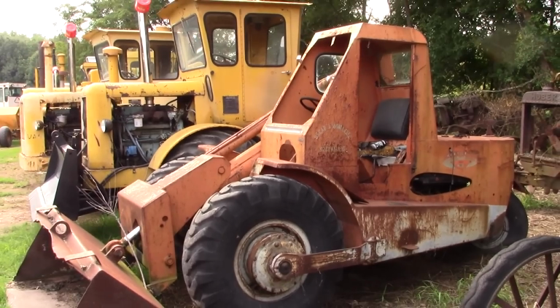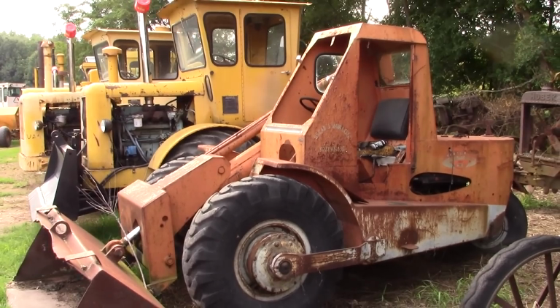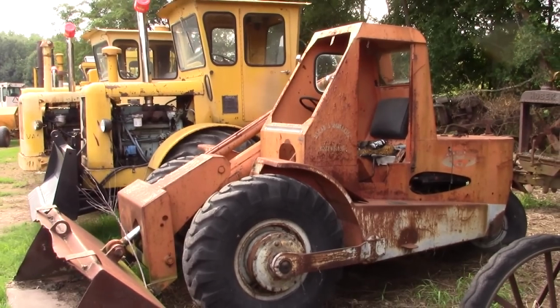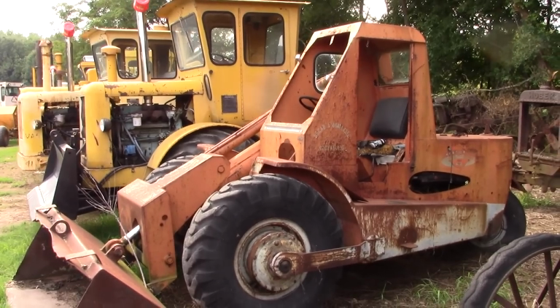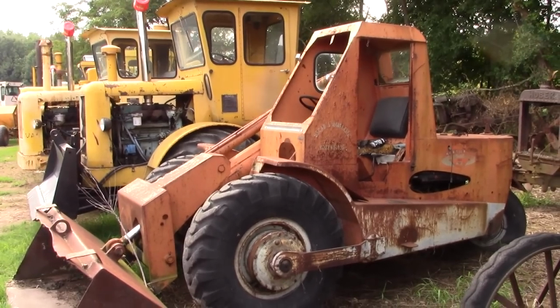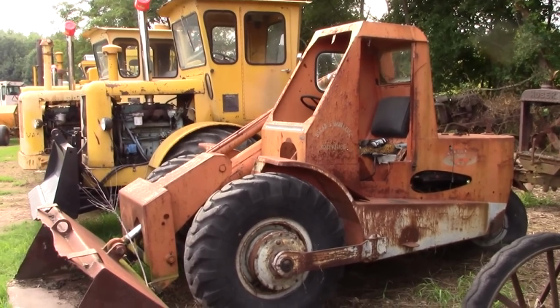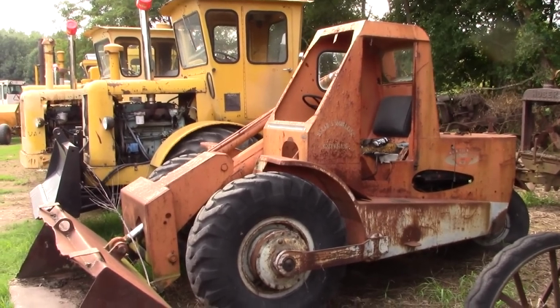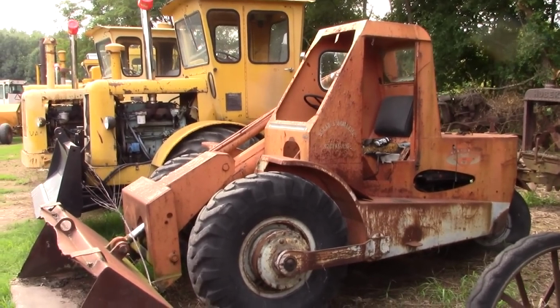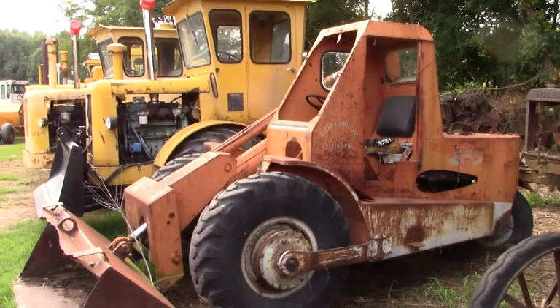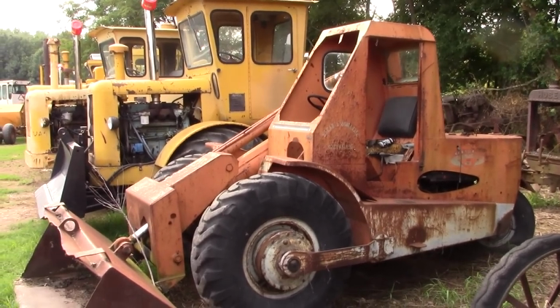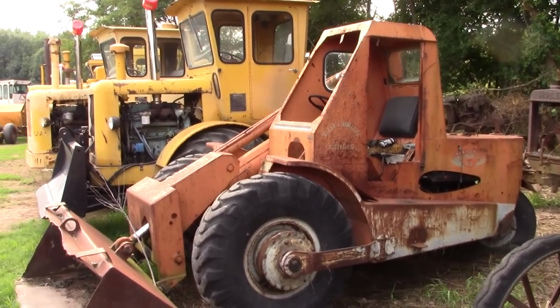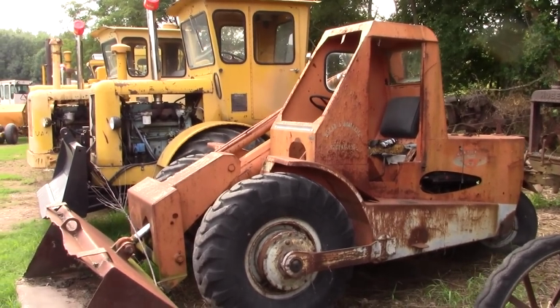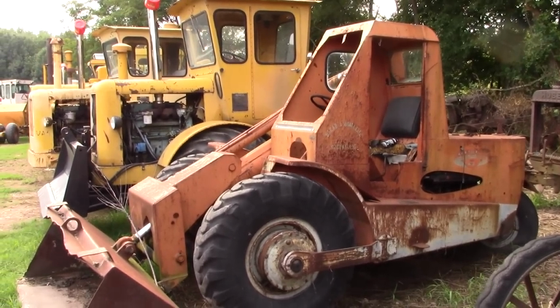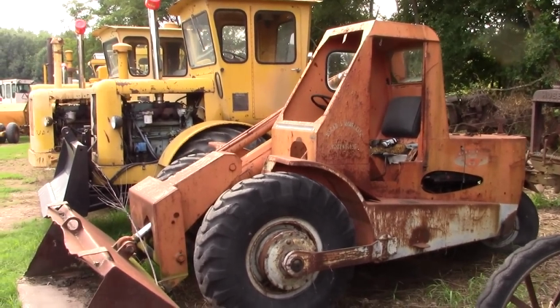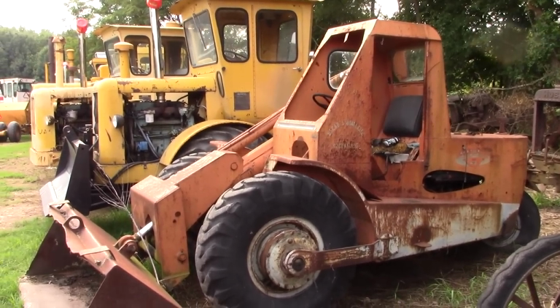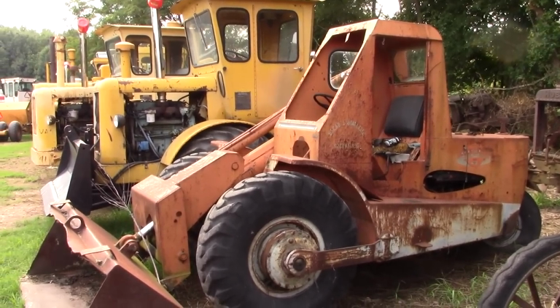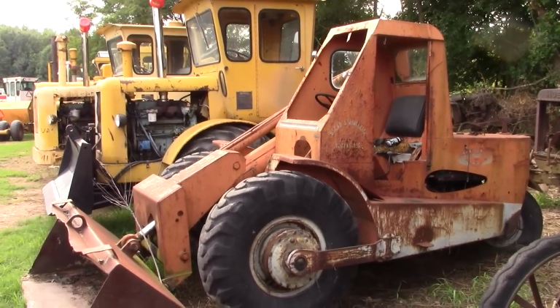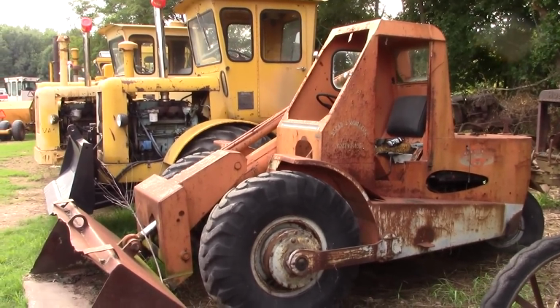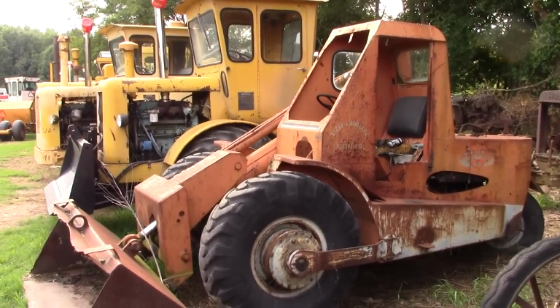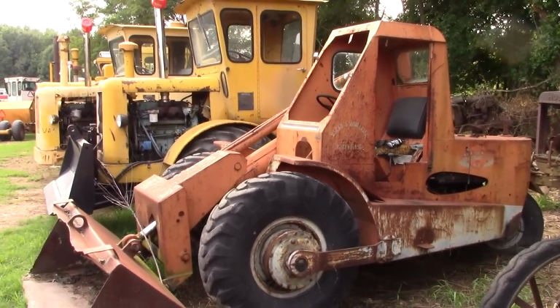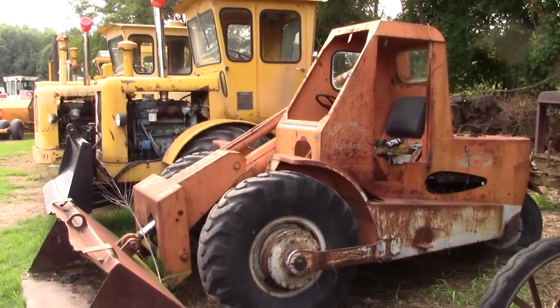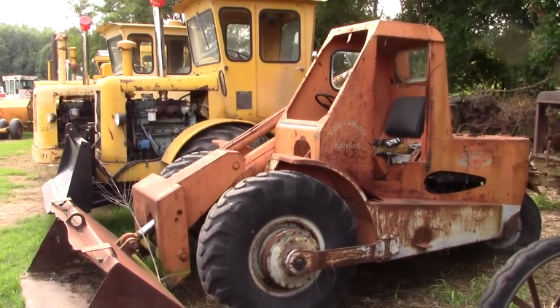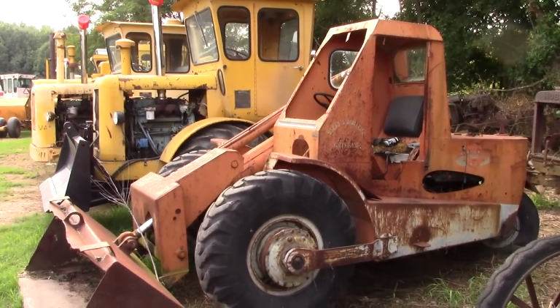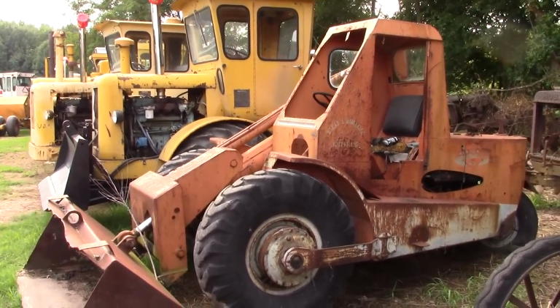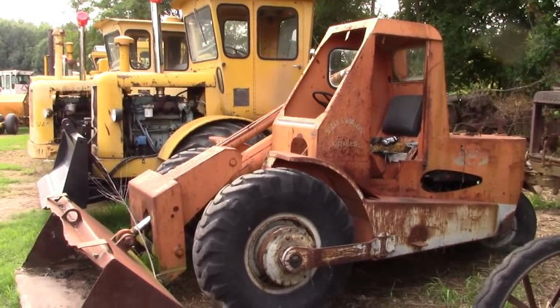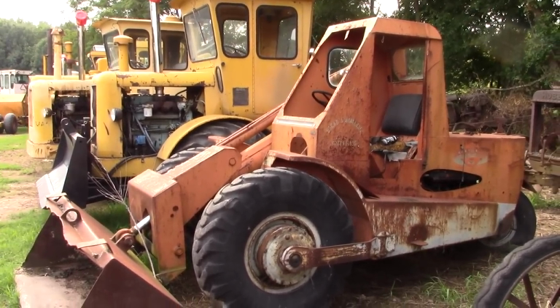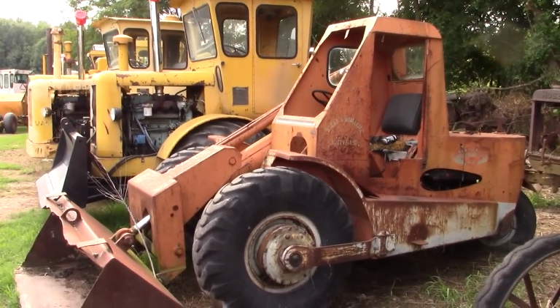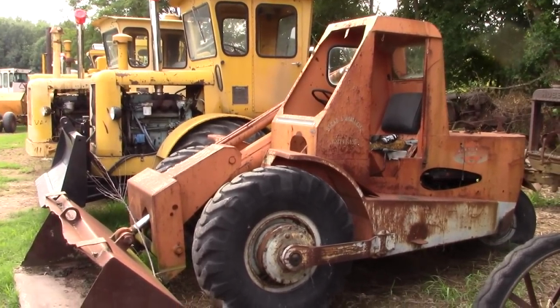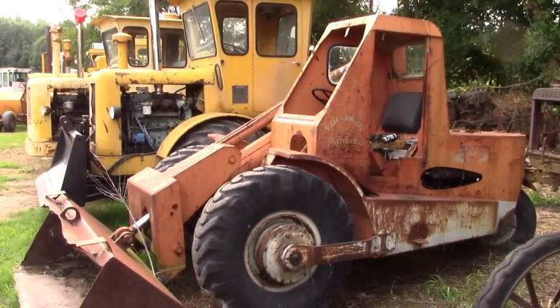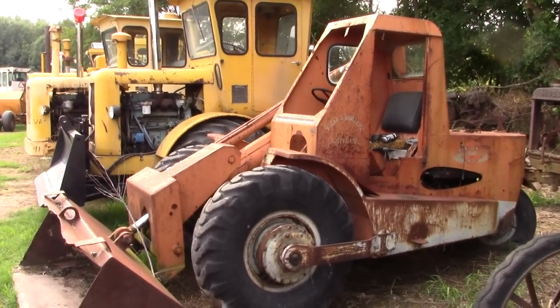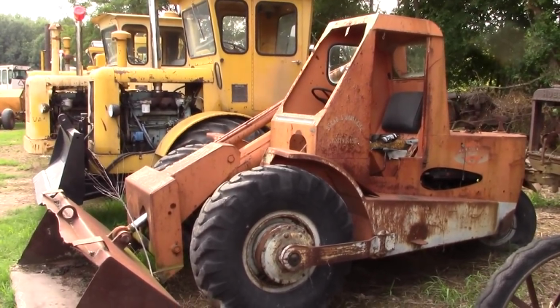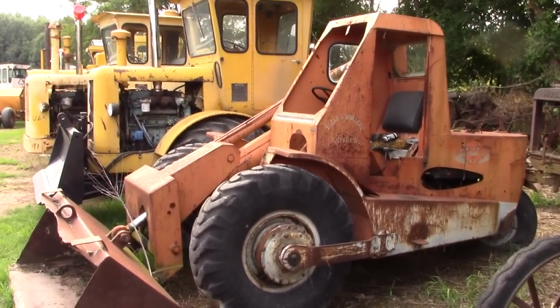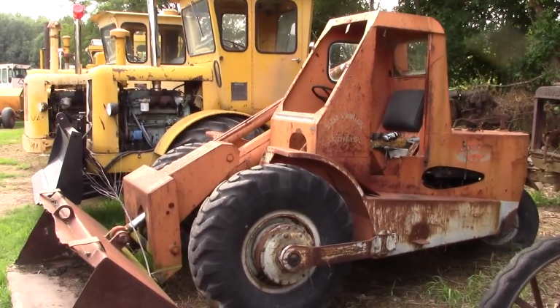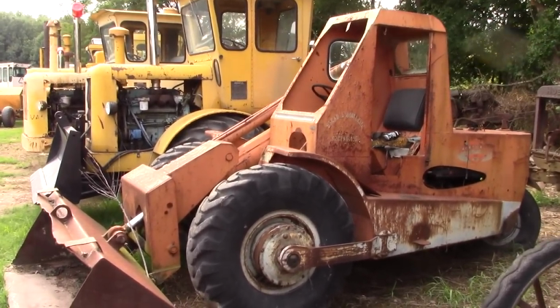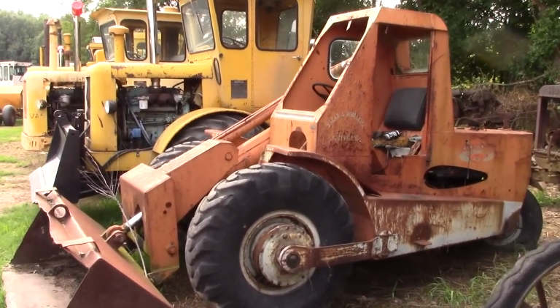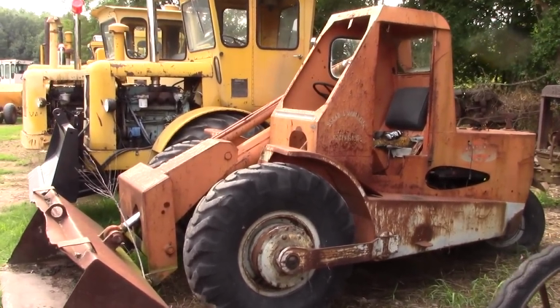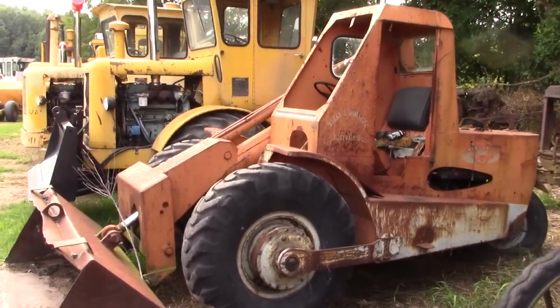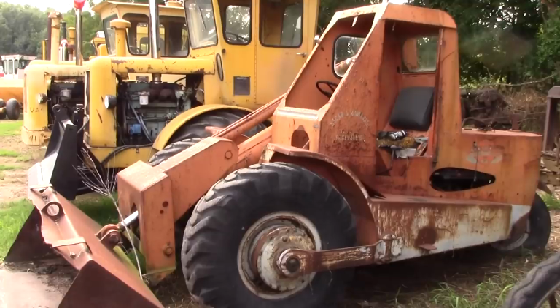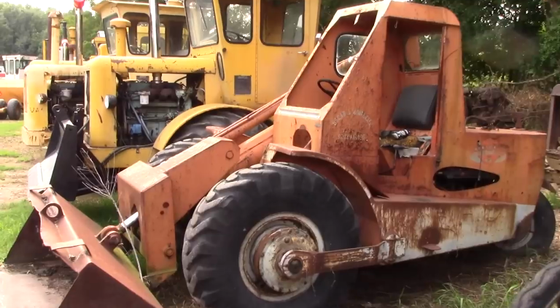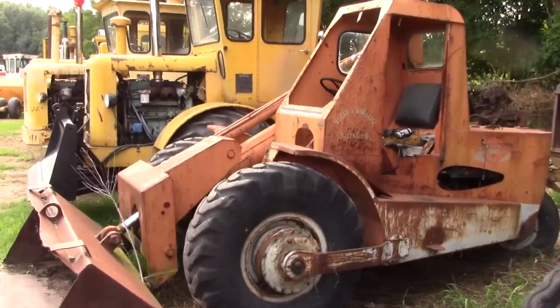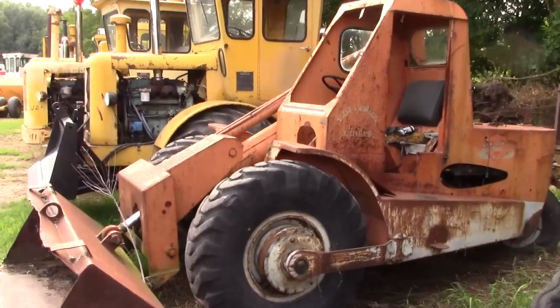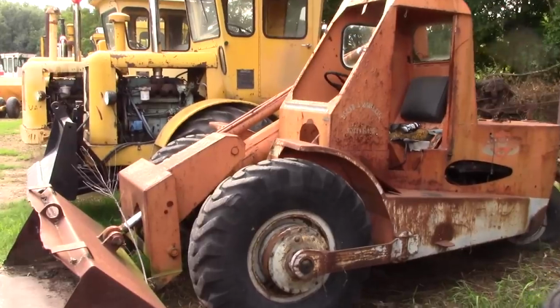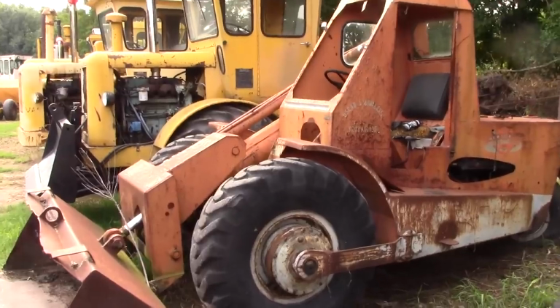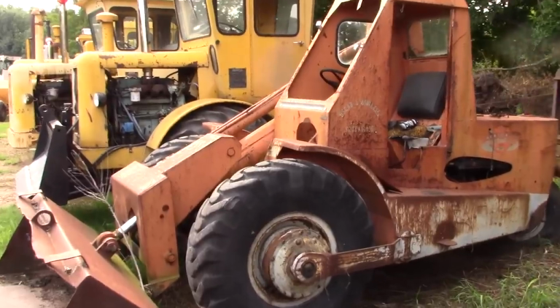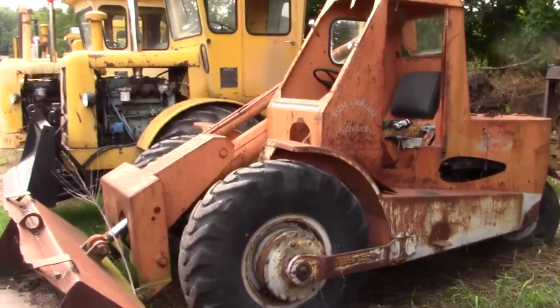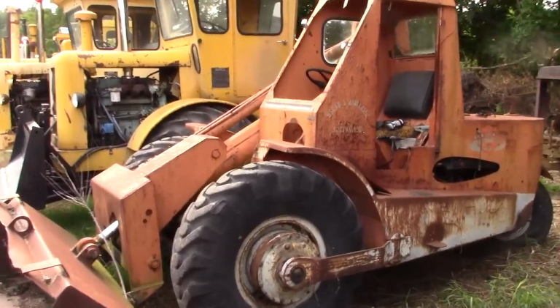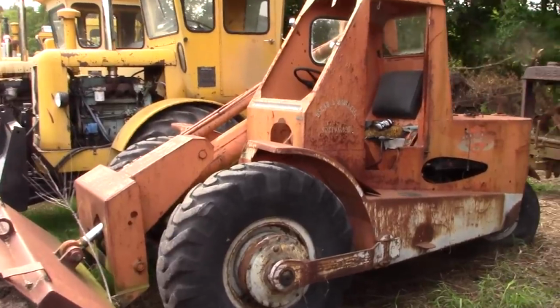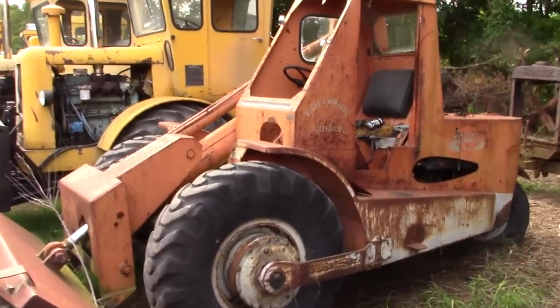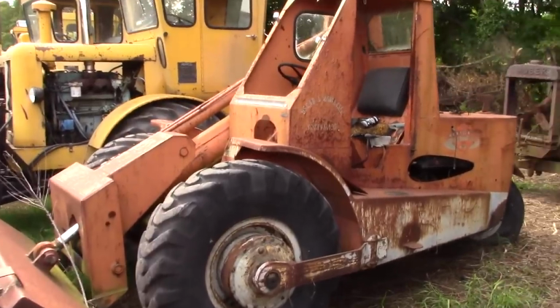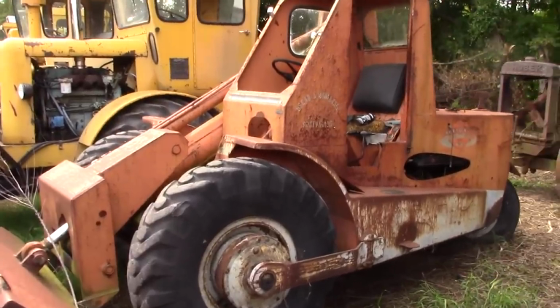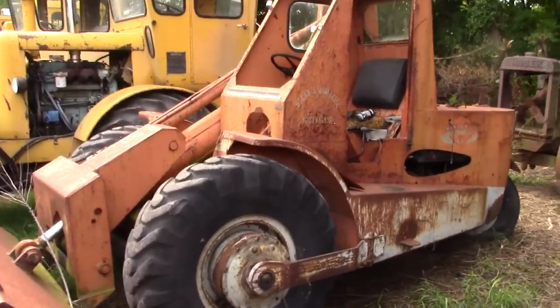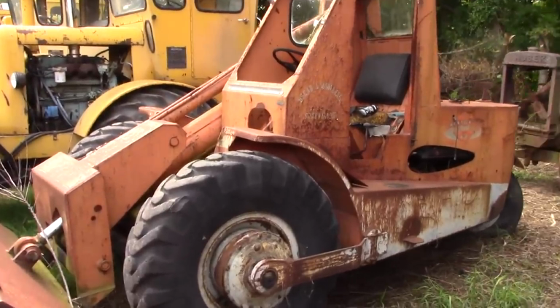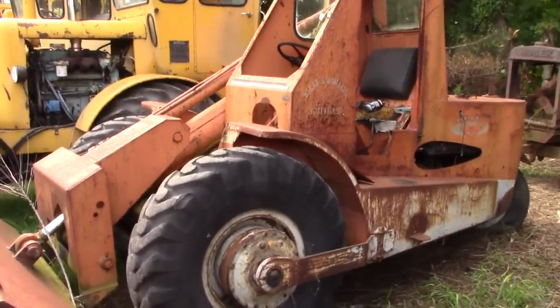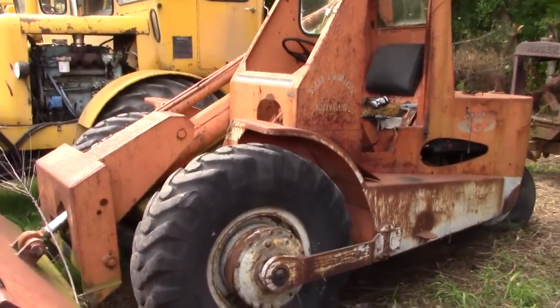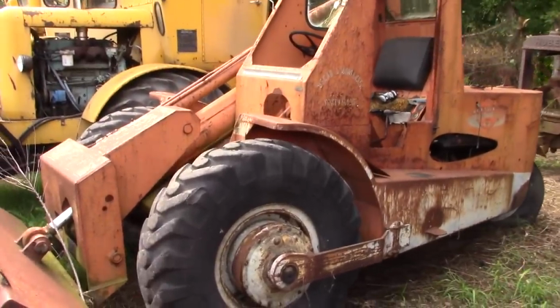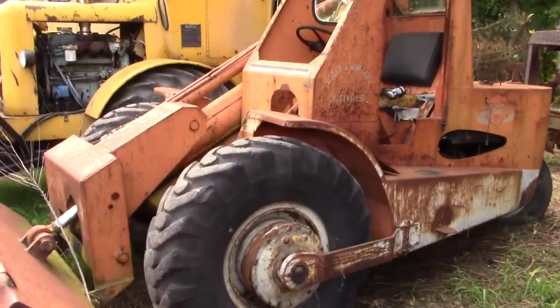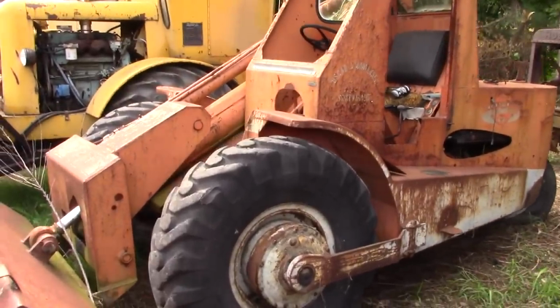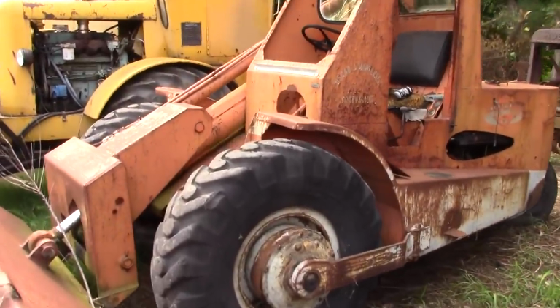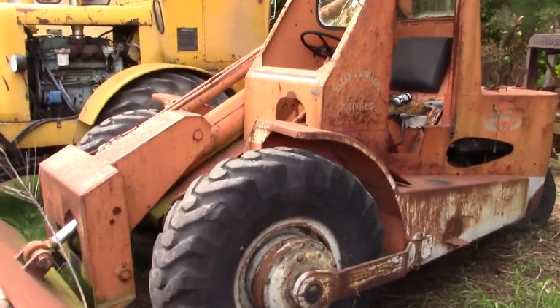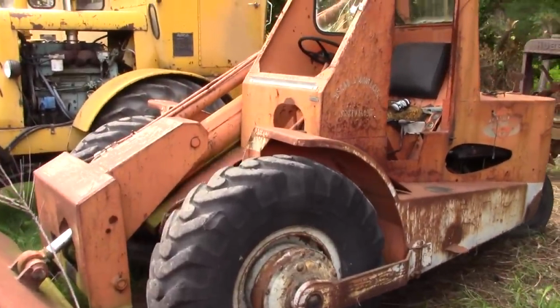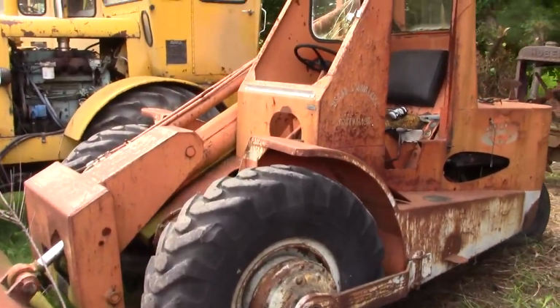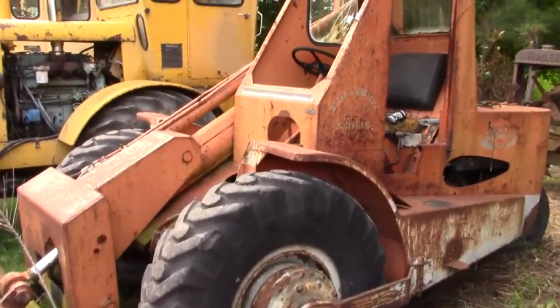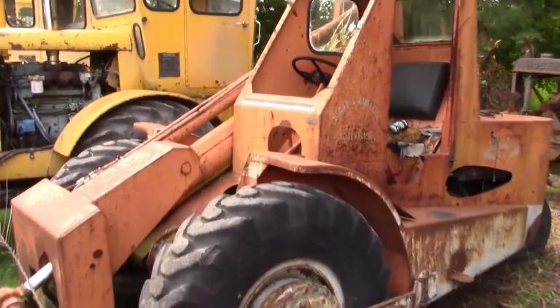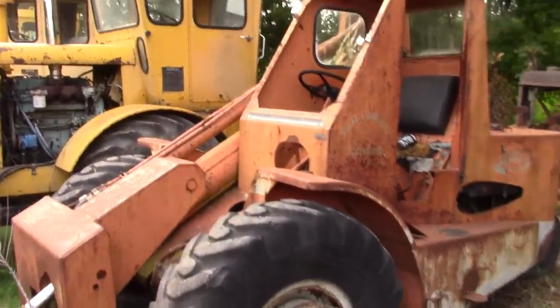Eventually the skid steer from Bobcat, New Holland, Case, John Deere, and other companies would grow up and replace the need for this type of loader.